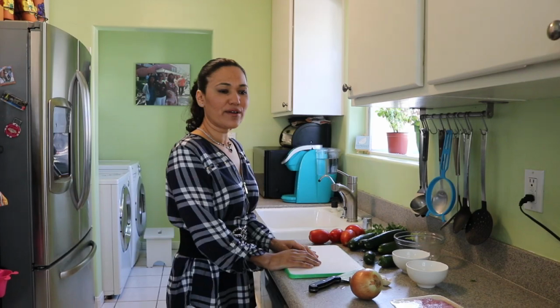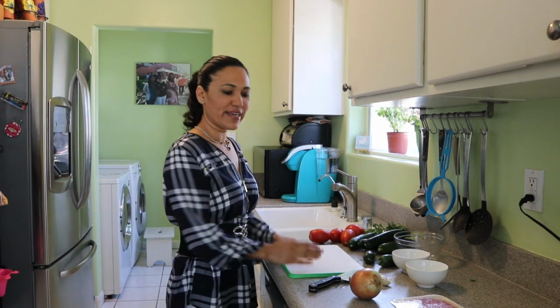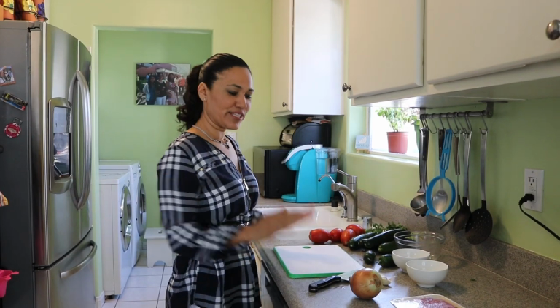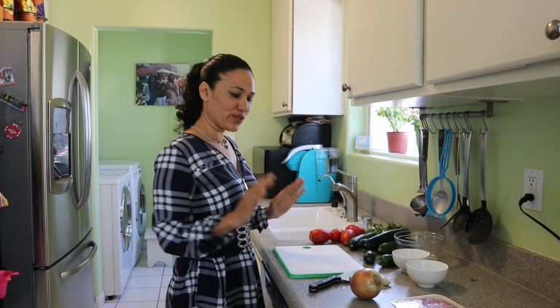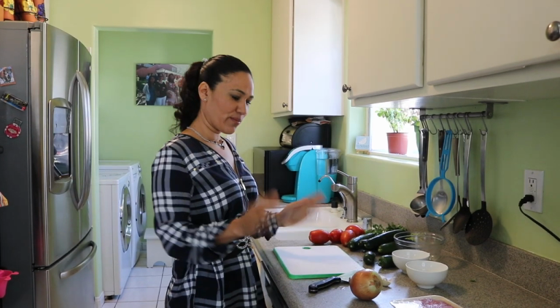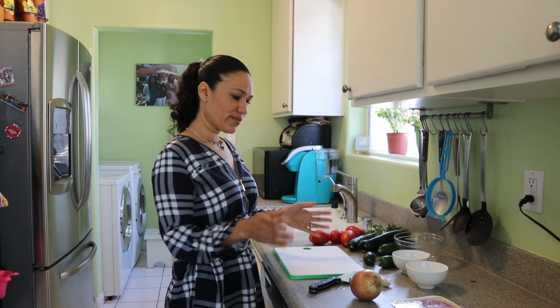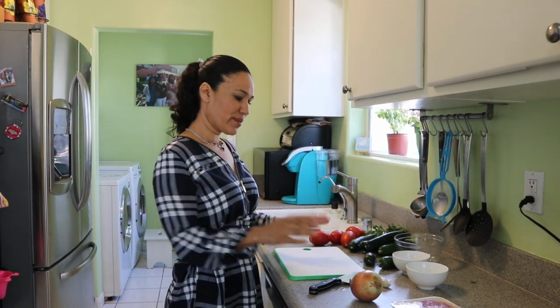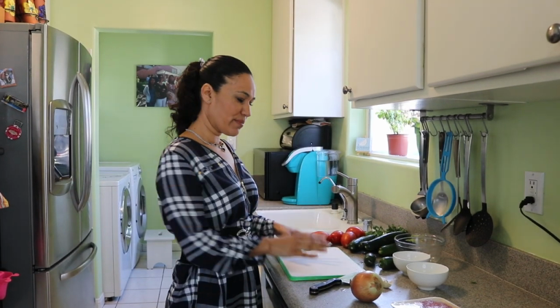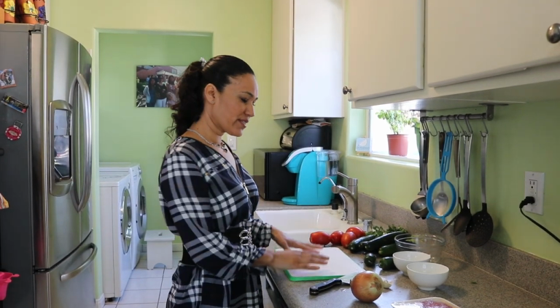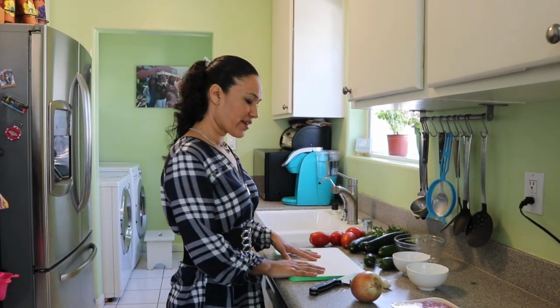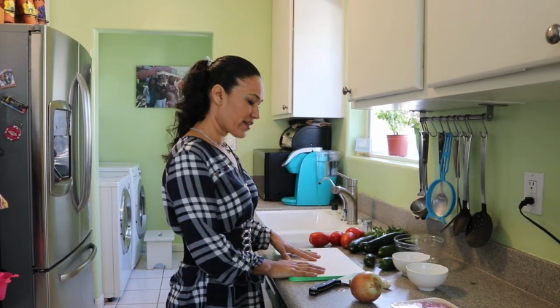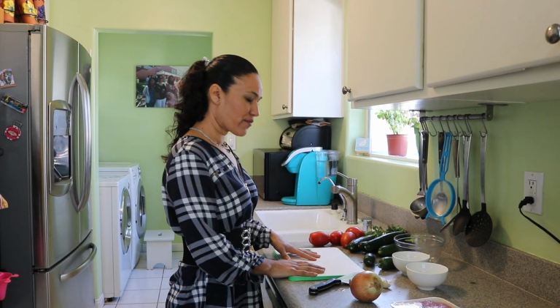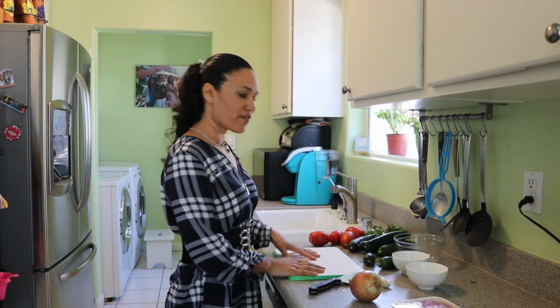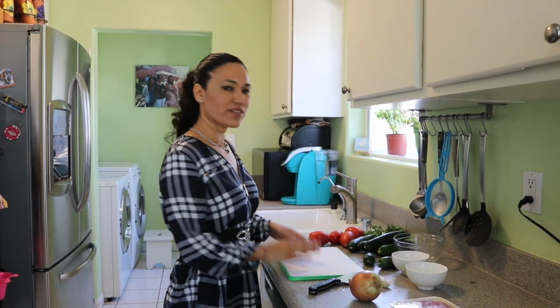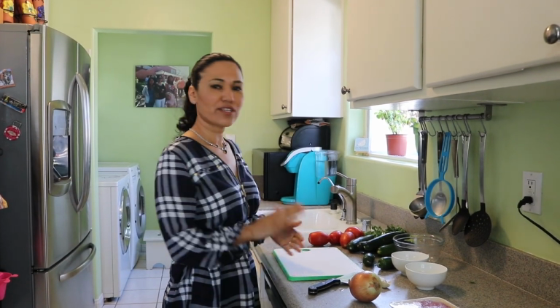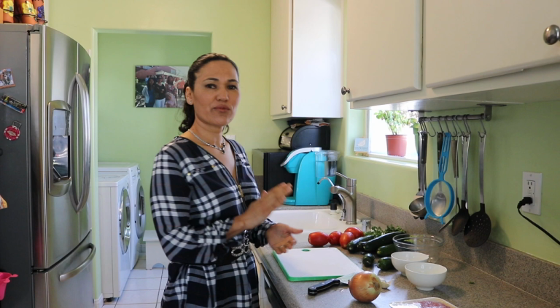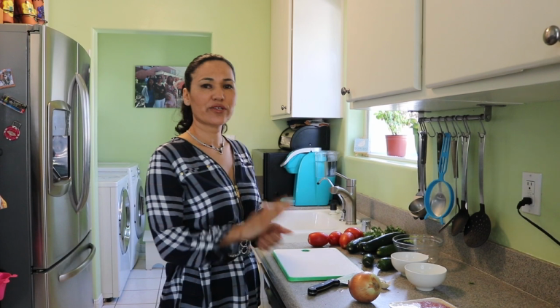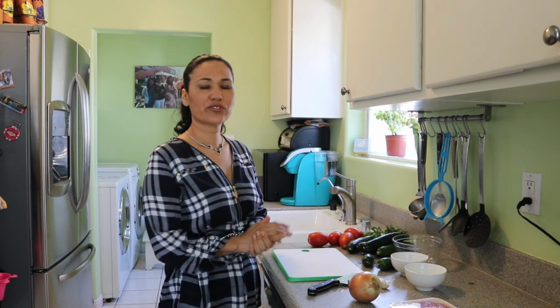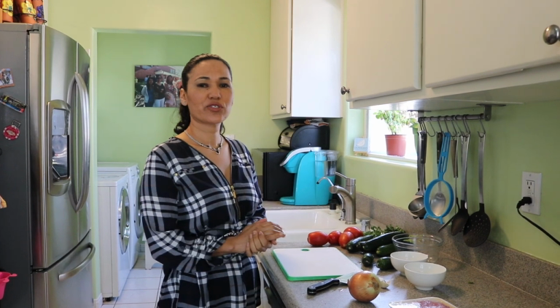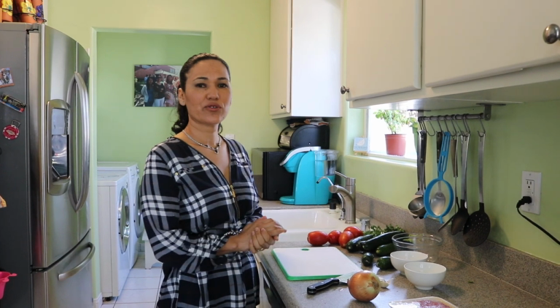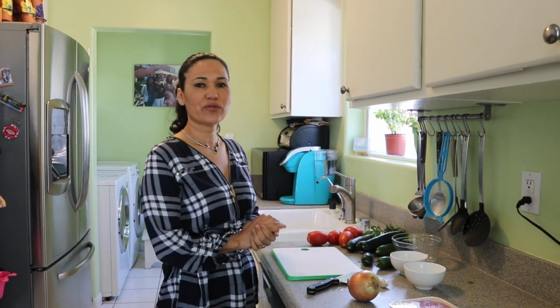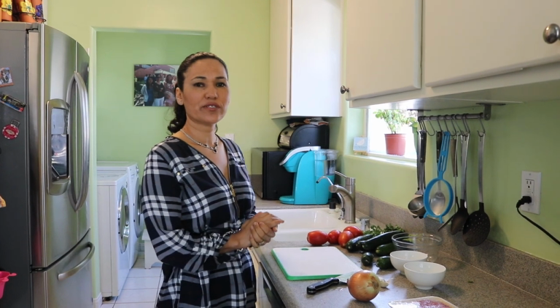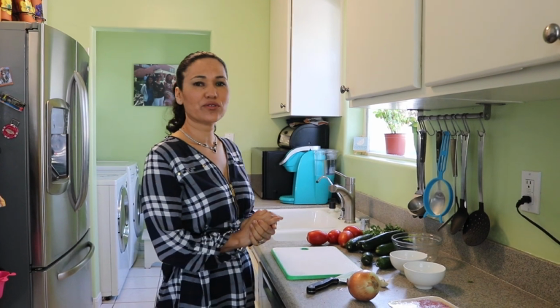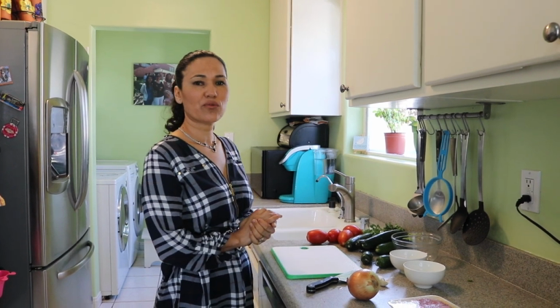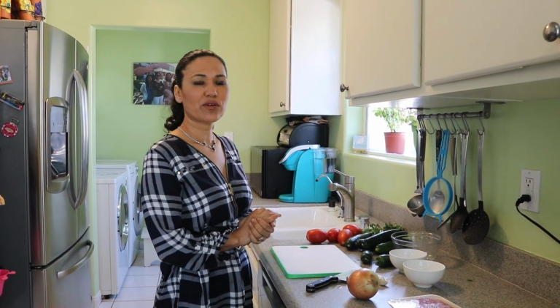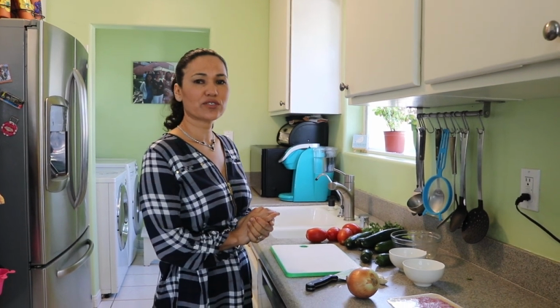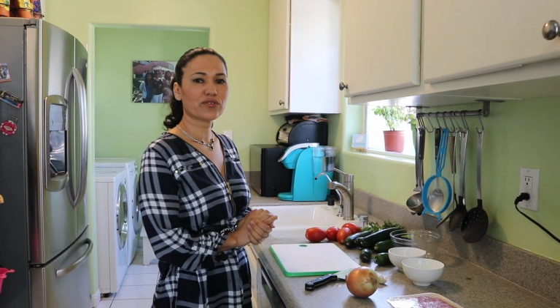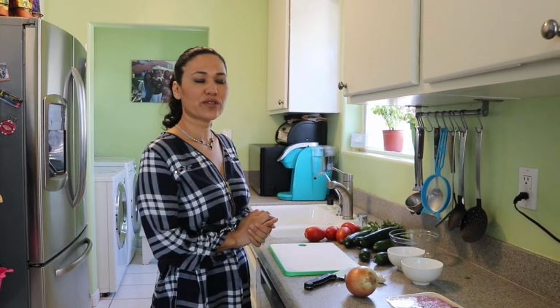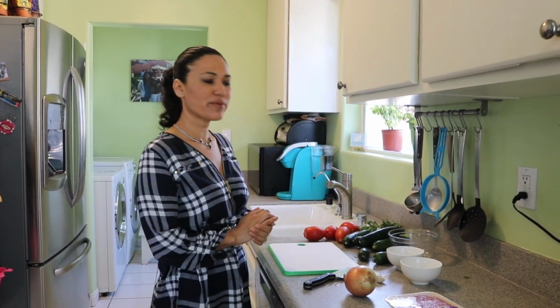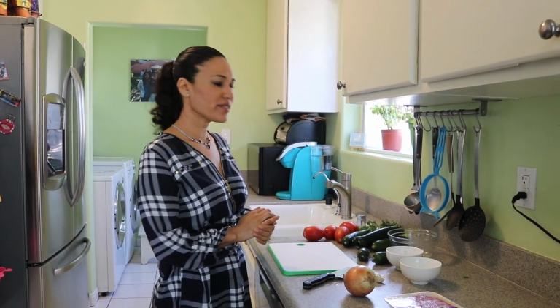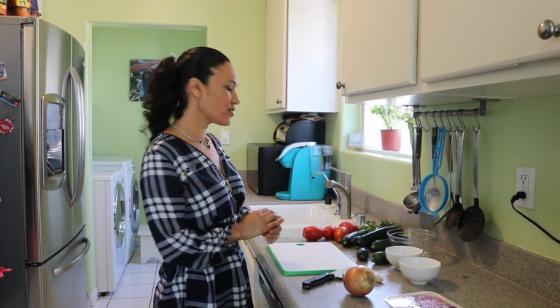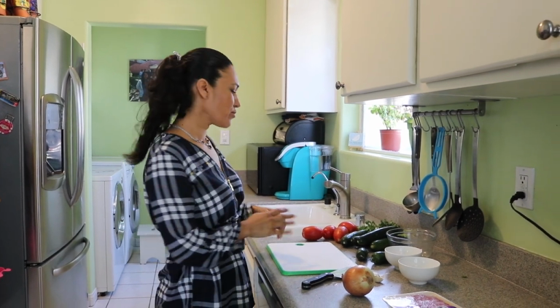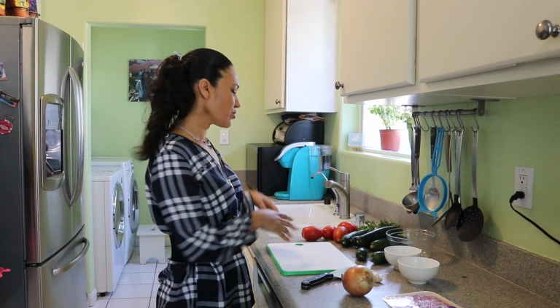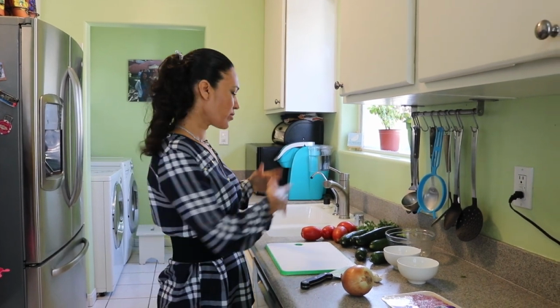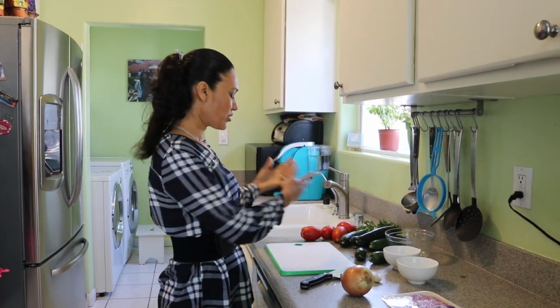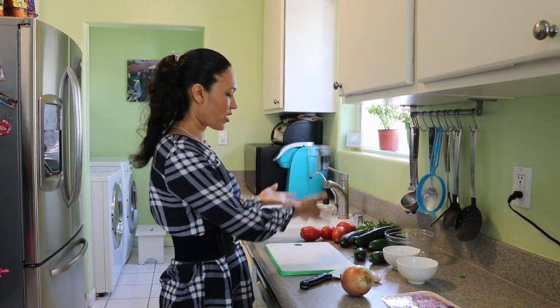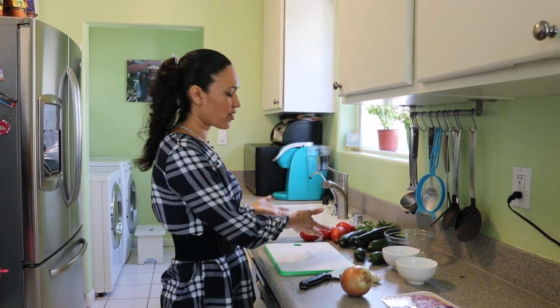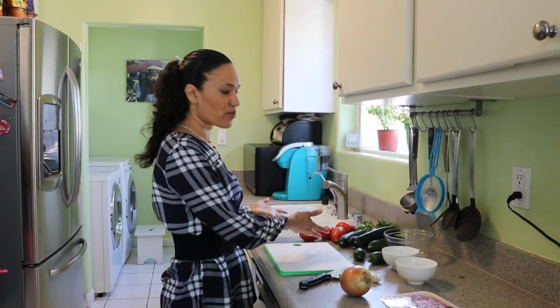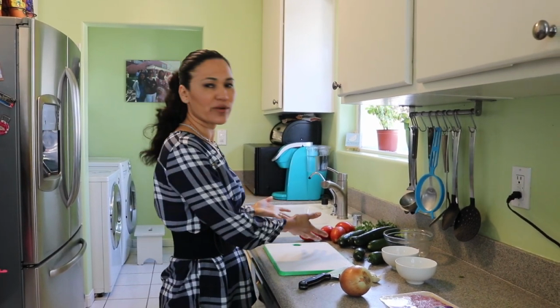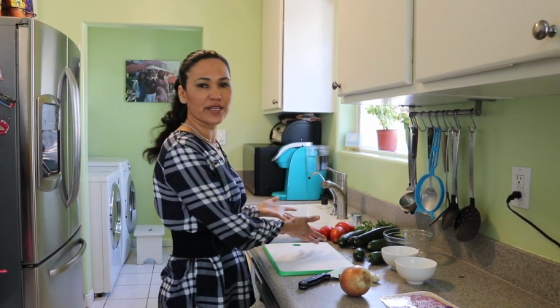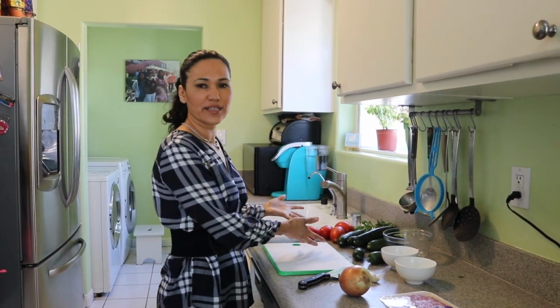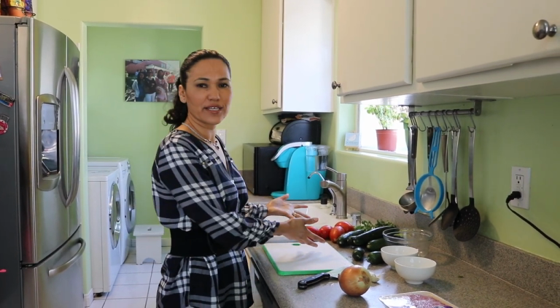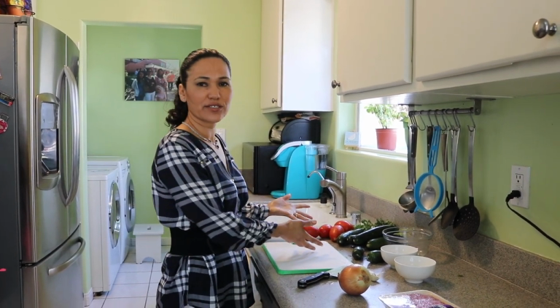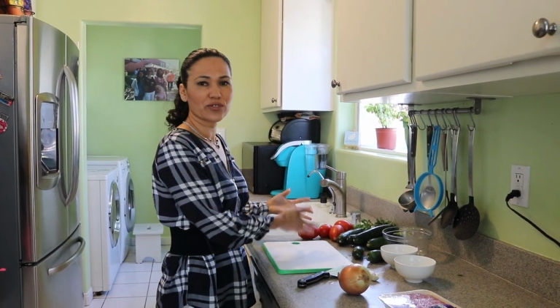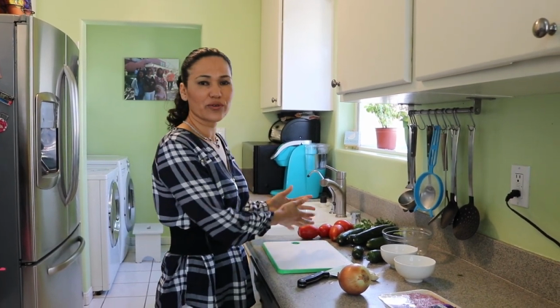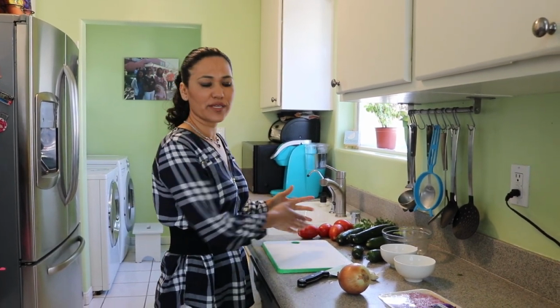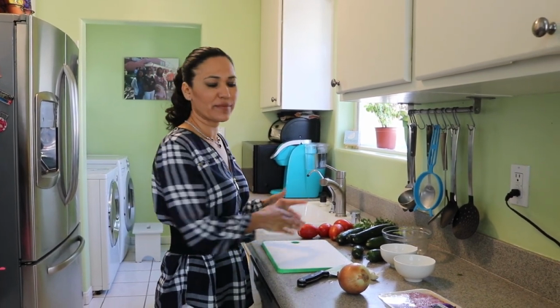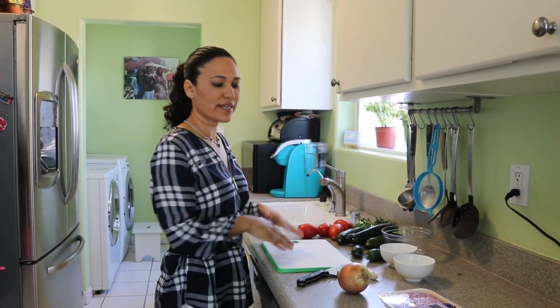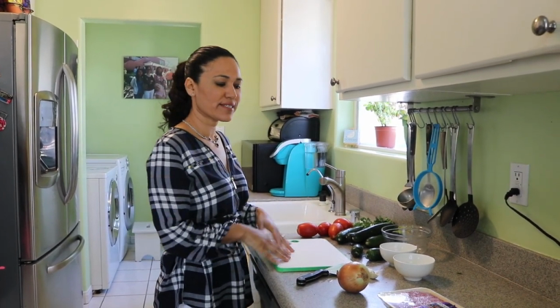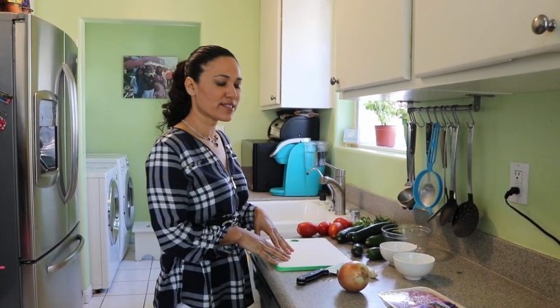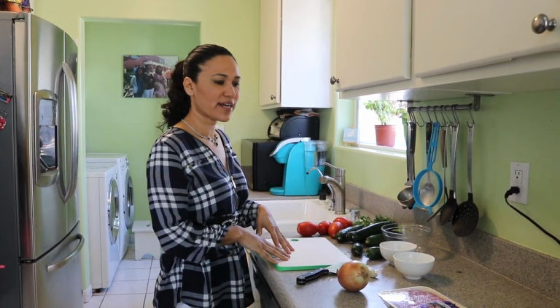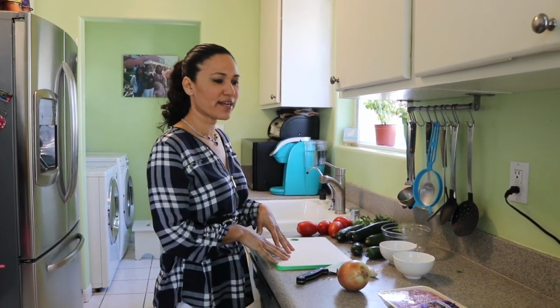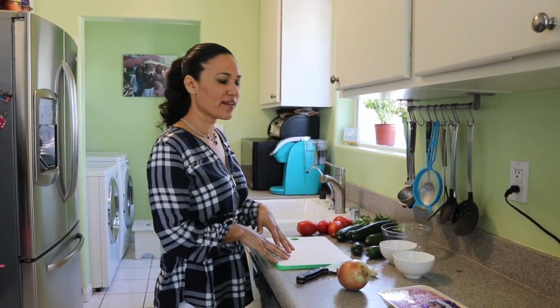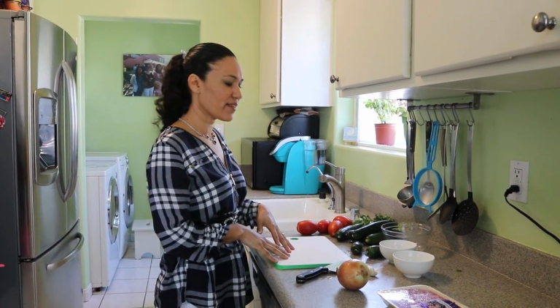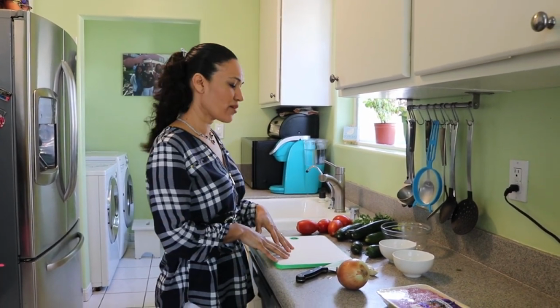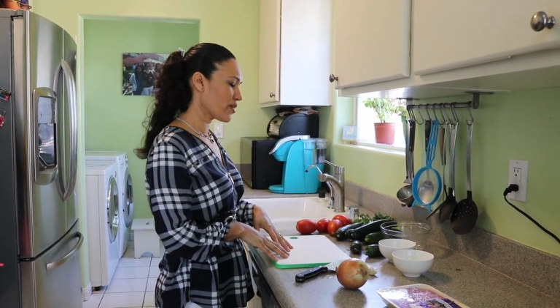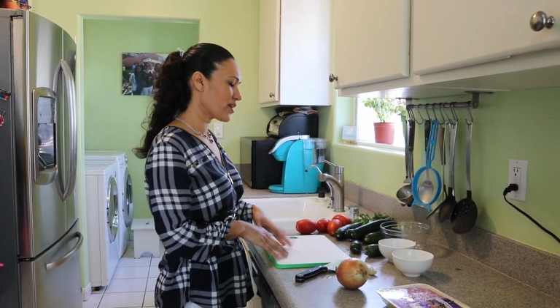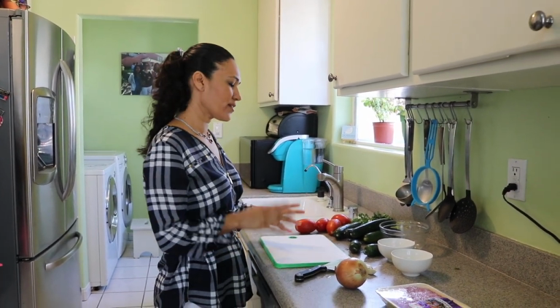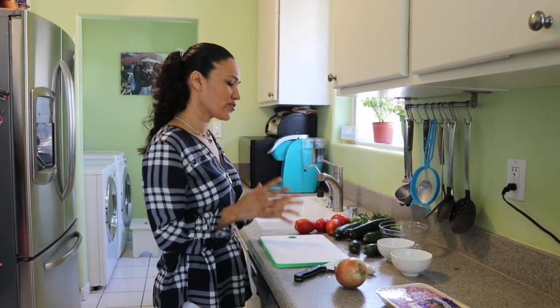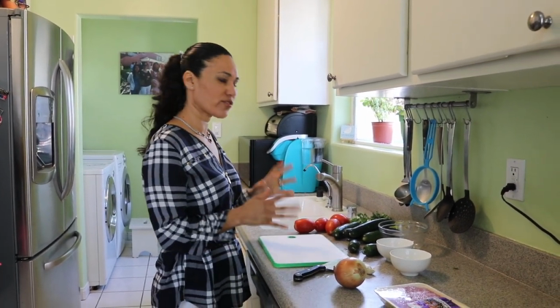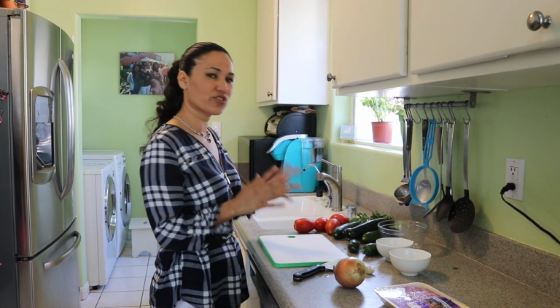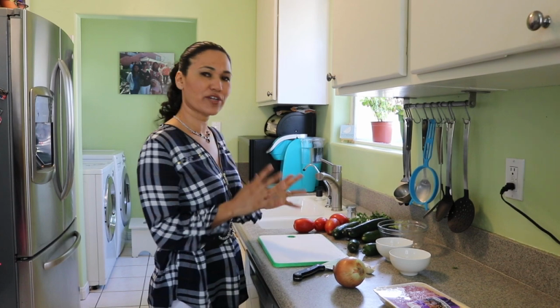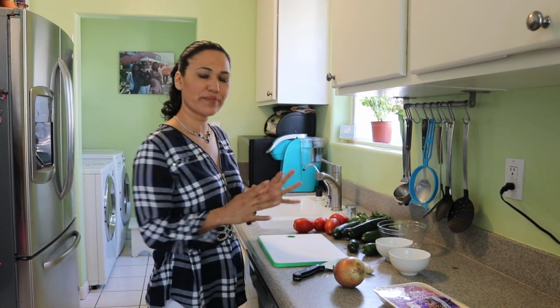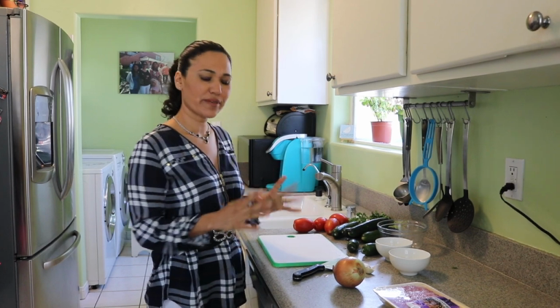So I'm going to start. The first thing we should do is wash all the vegetables, which I already did to save time, and then we can start chopping.